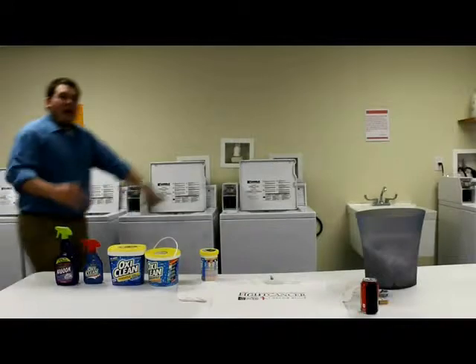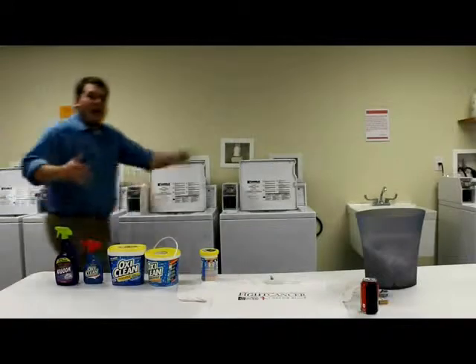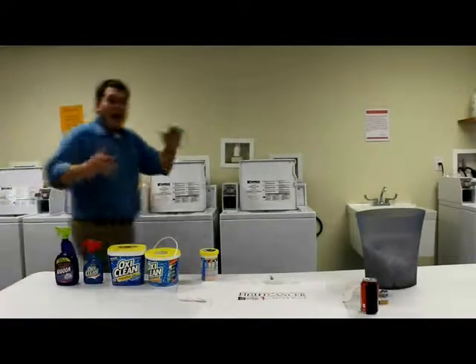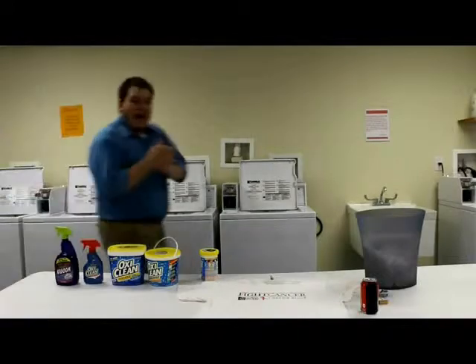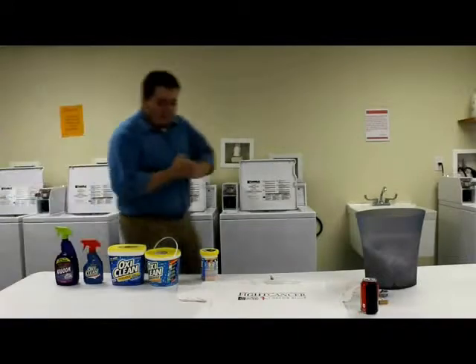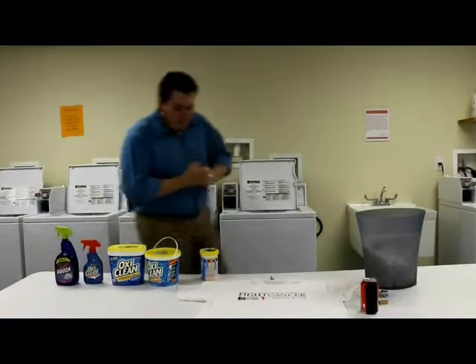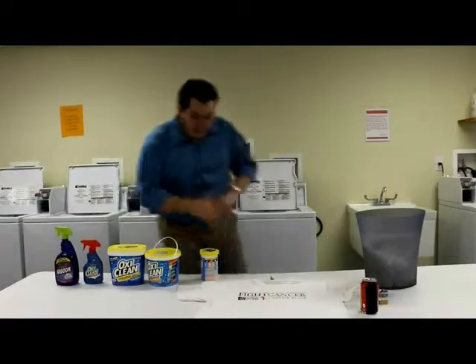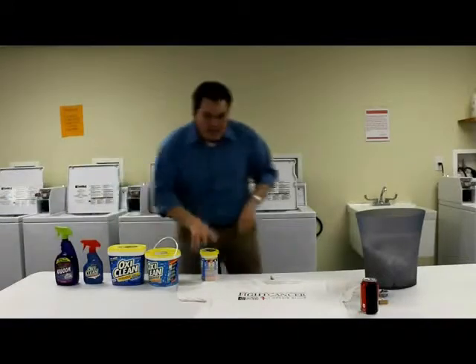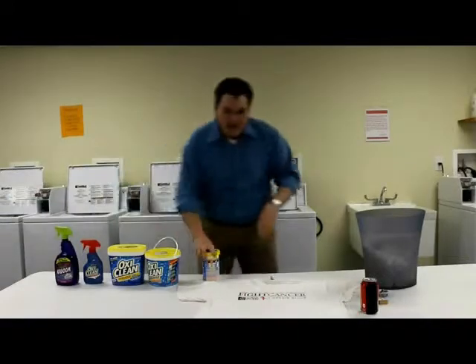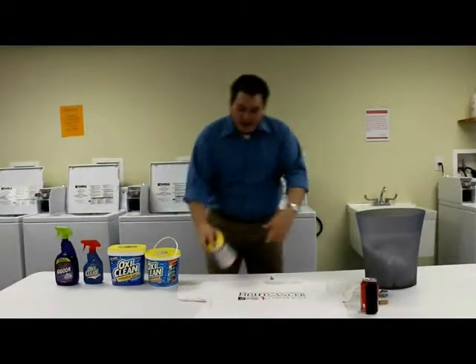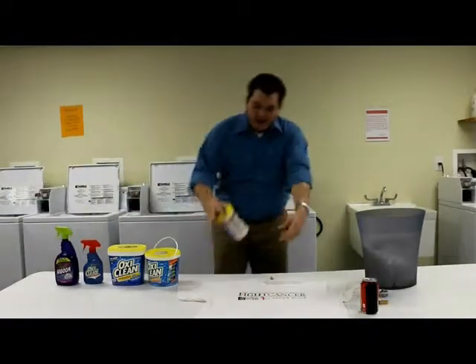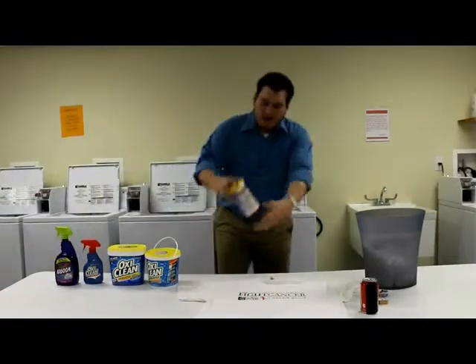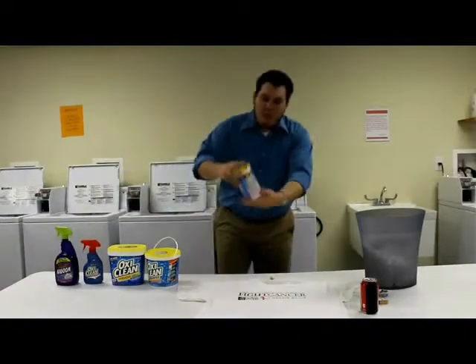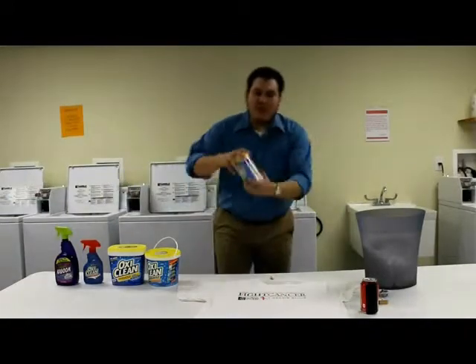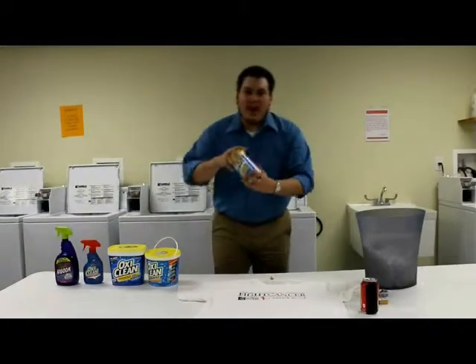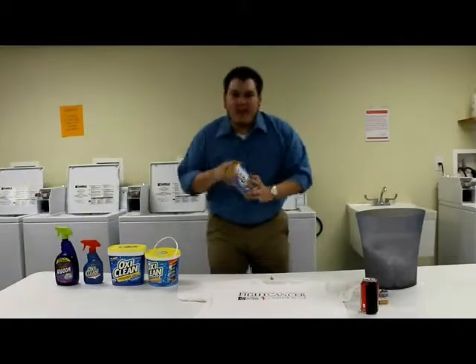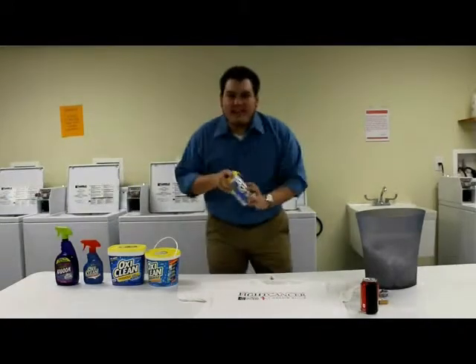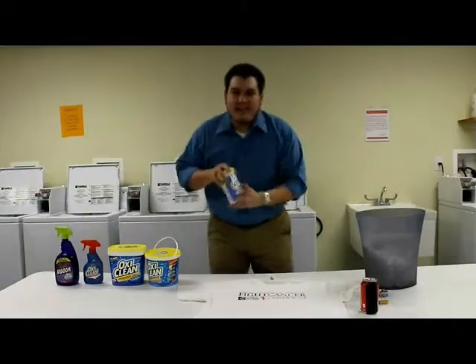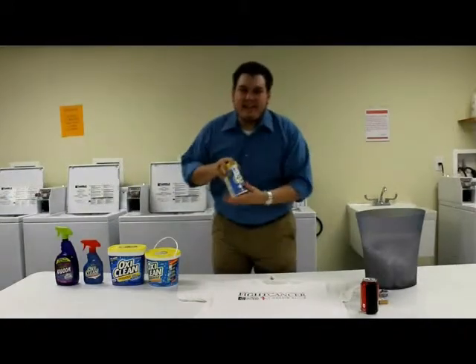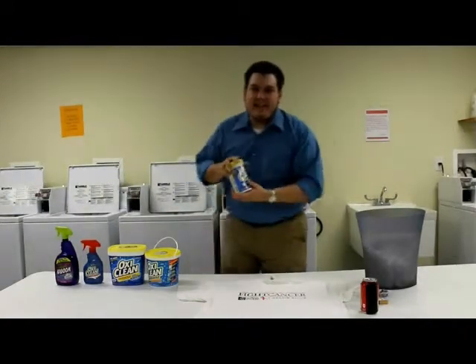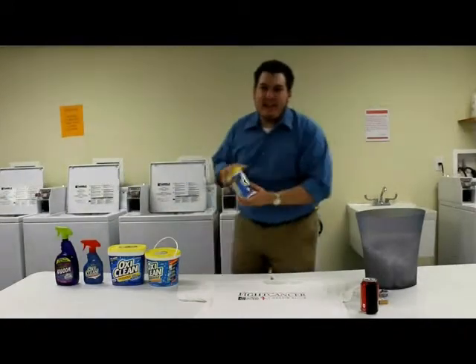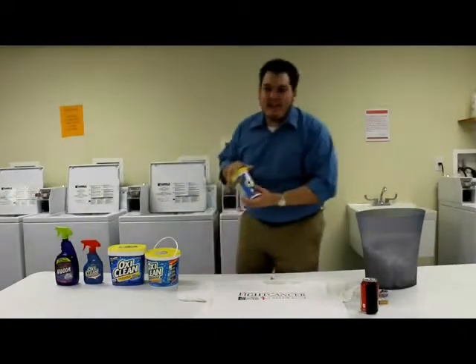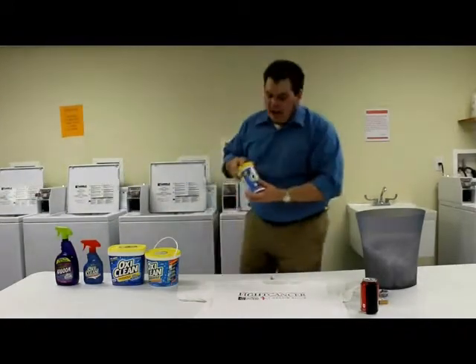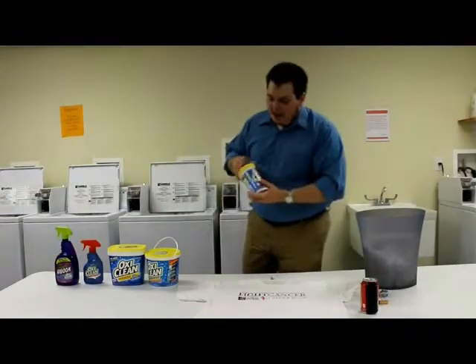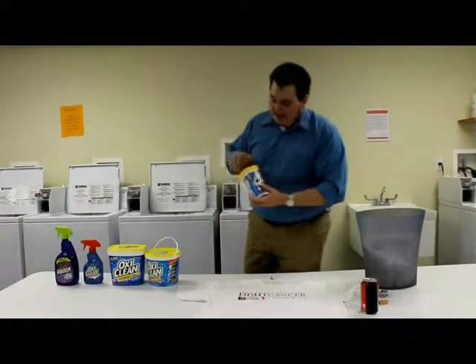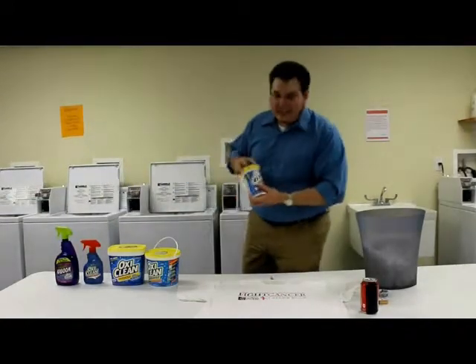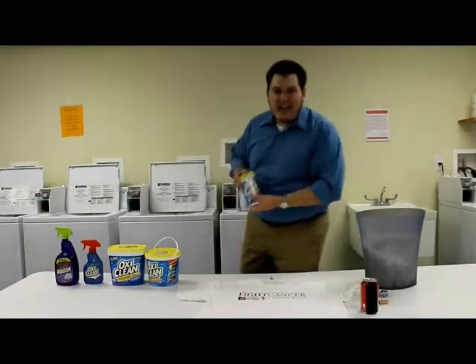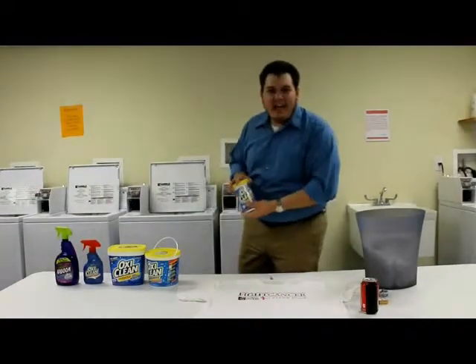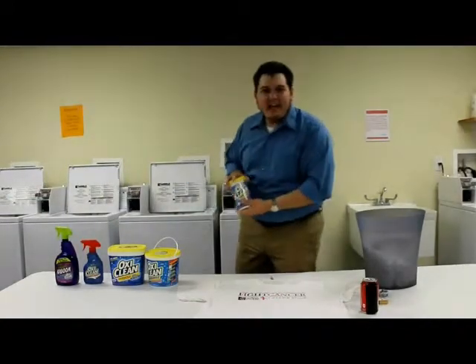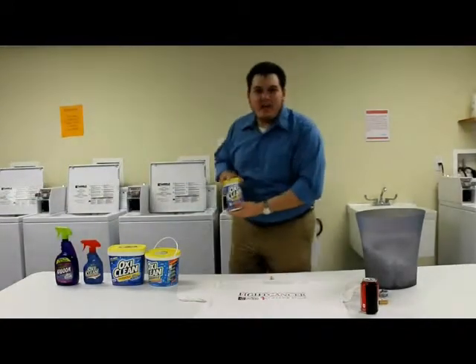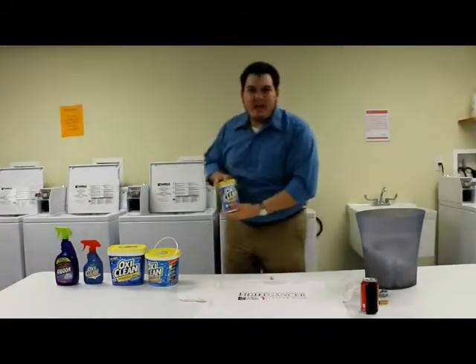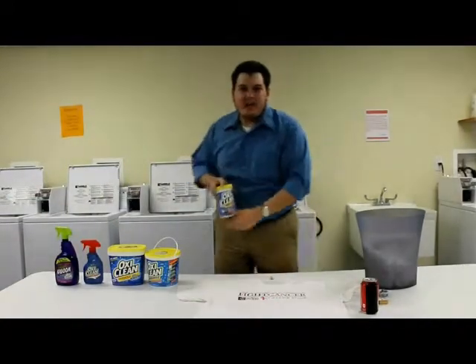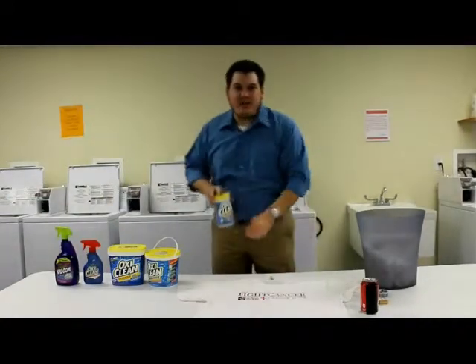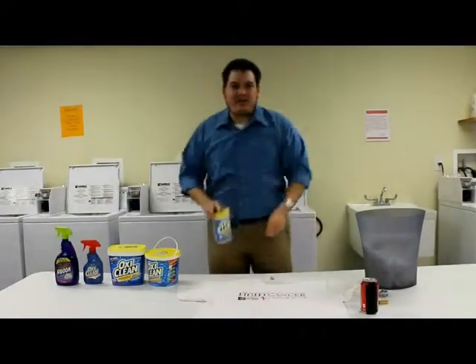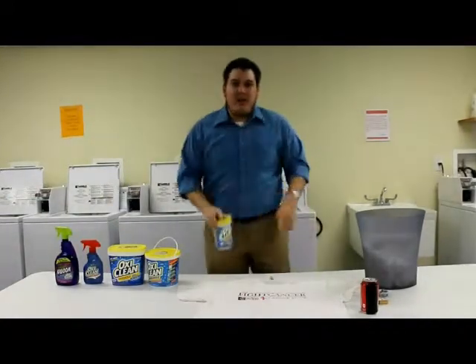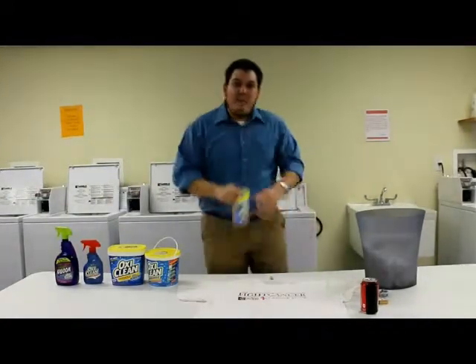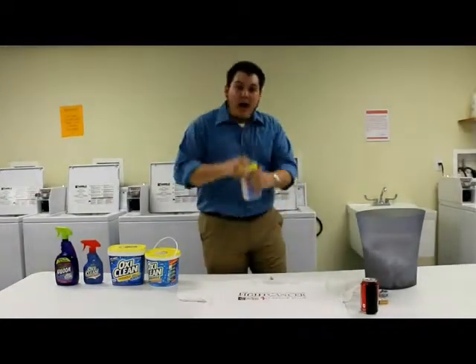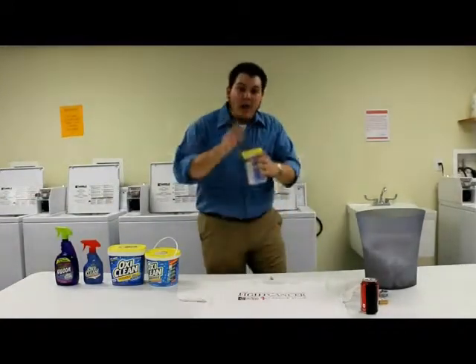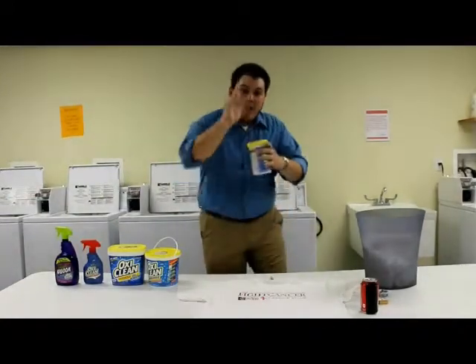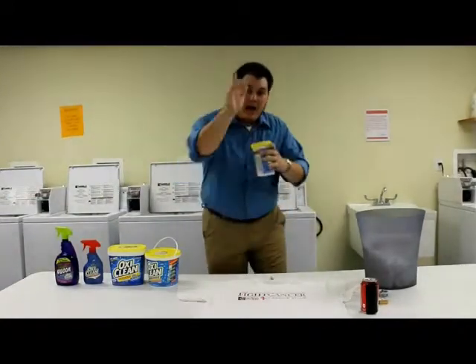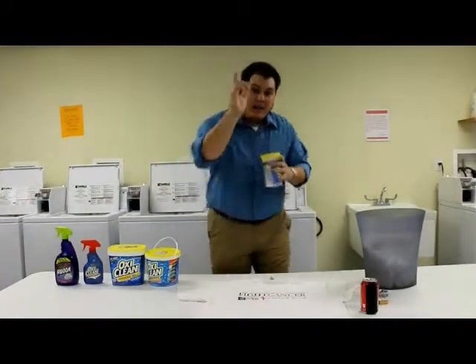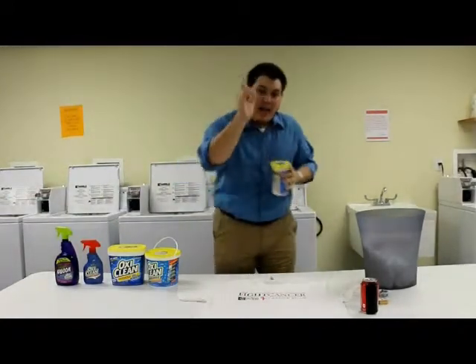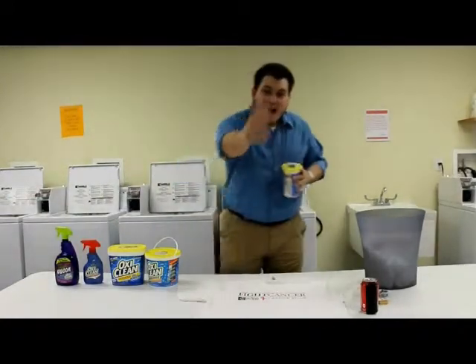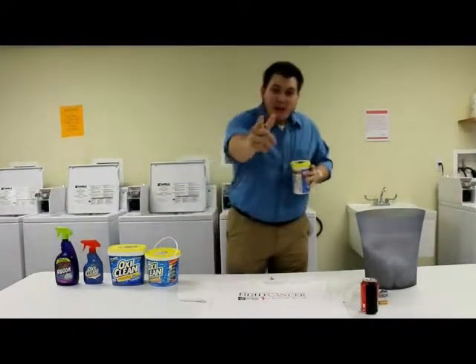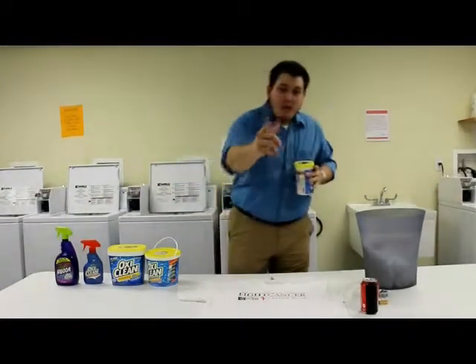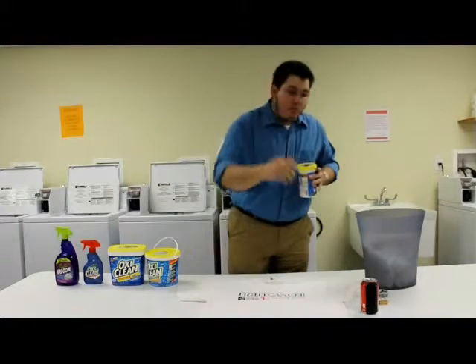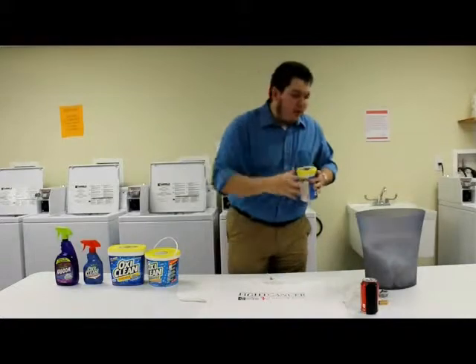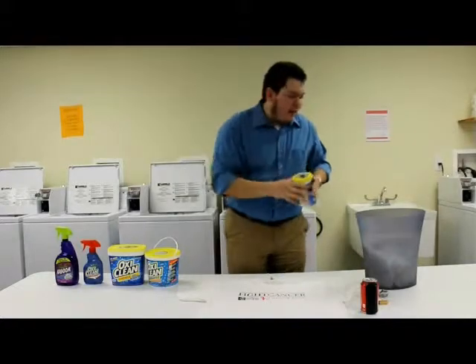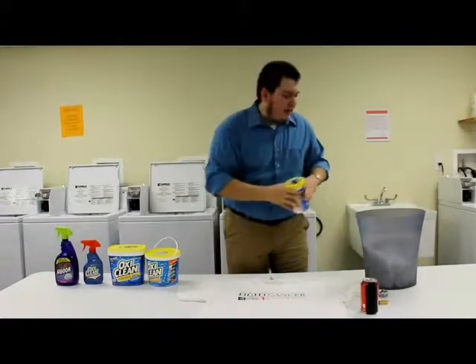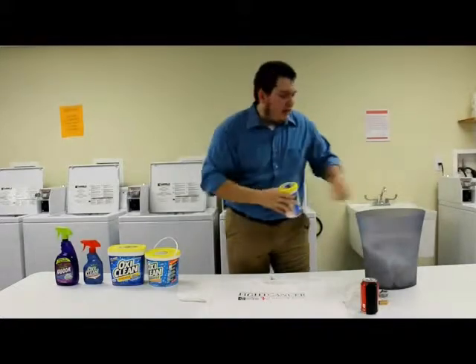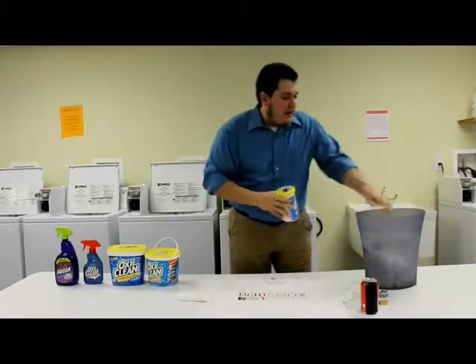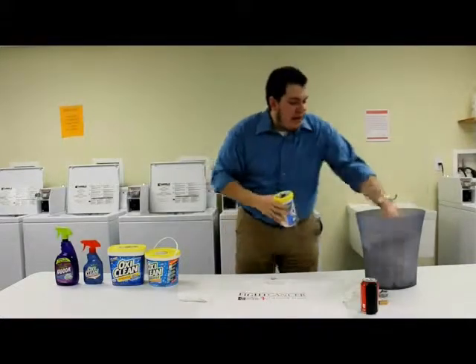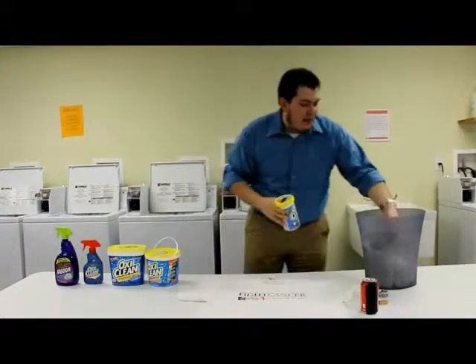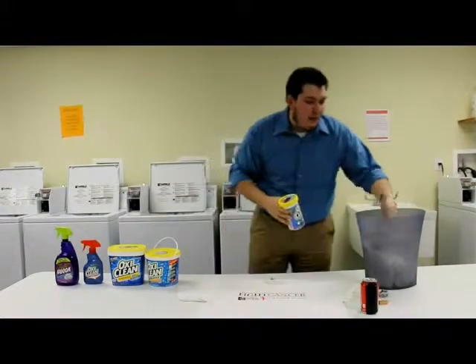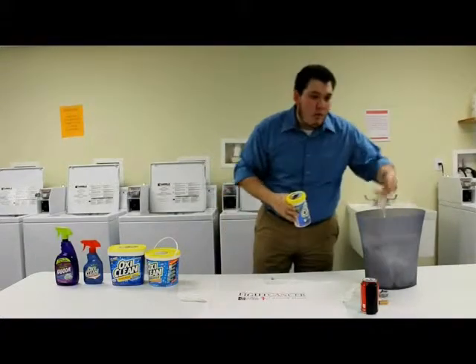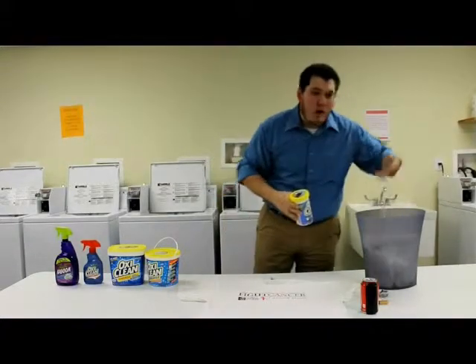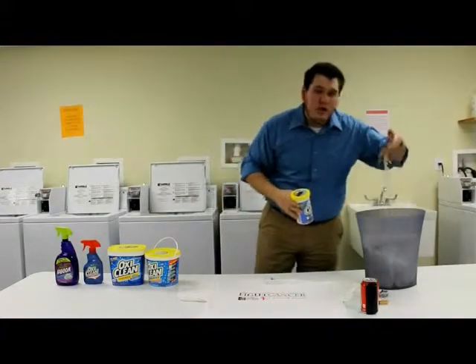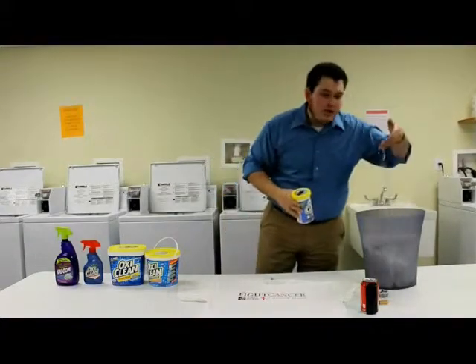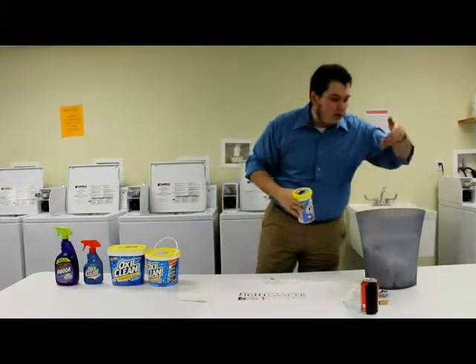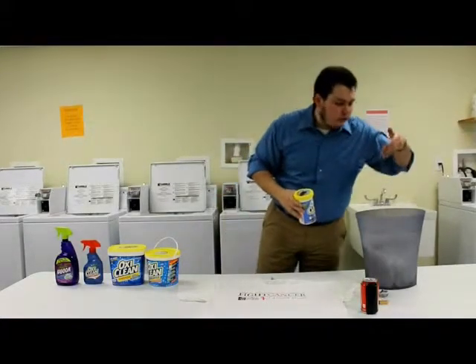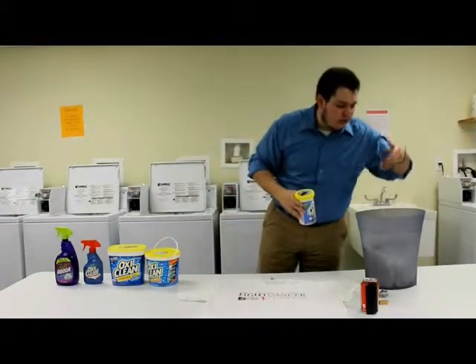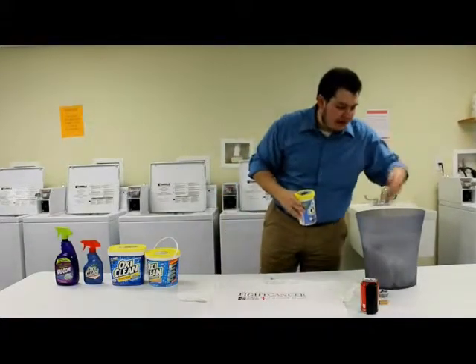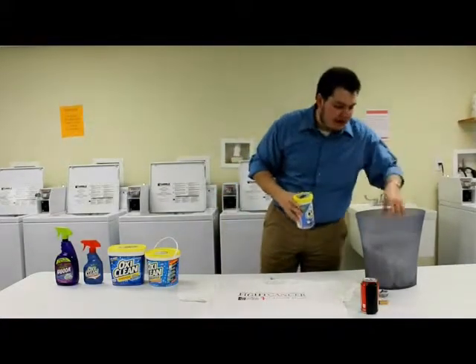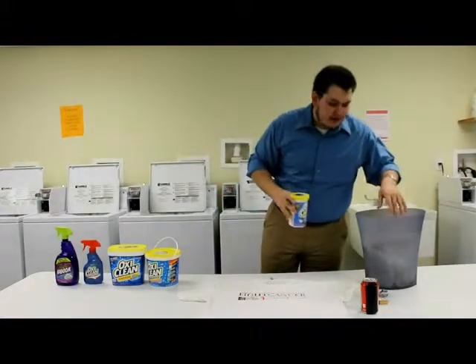Hi, Billy Mays here with OxyClean, the stain specialist. Powered by the air you breathe and the water you drink.